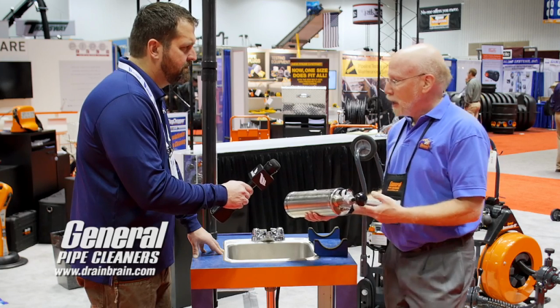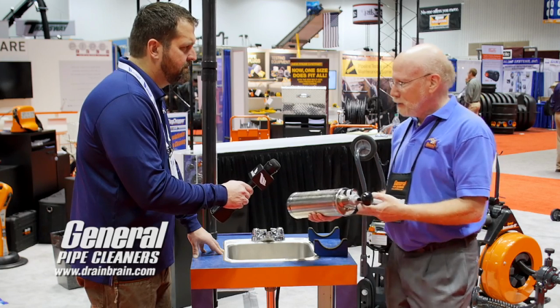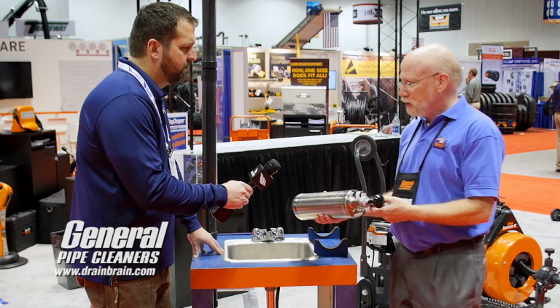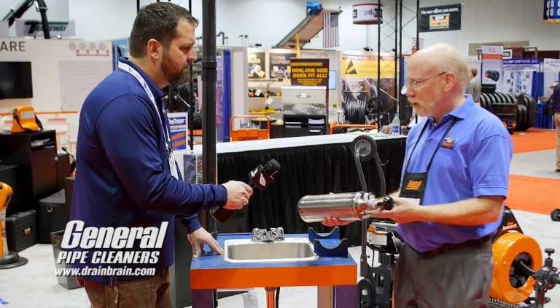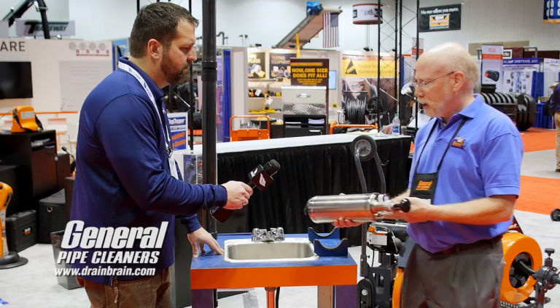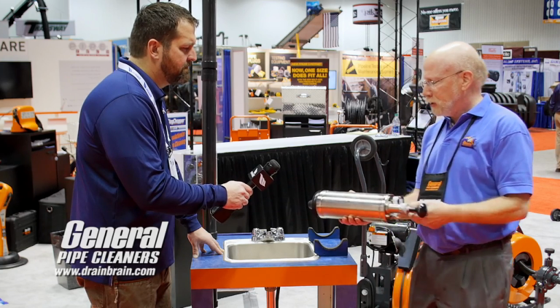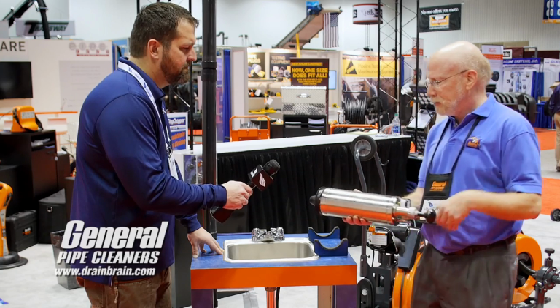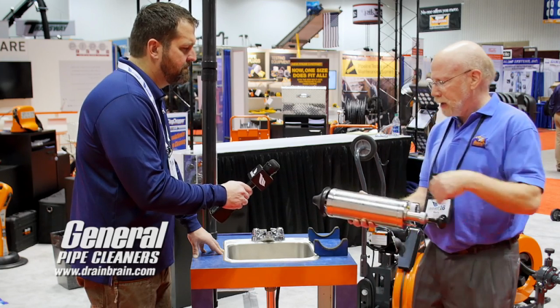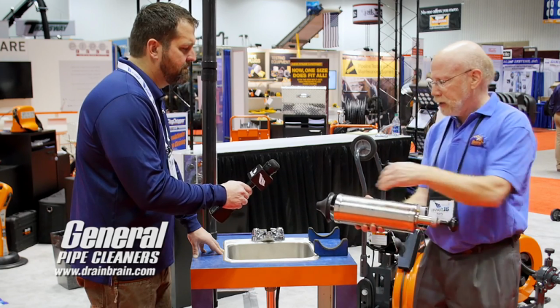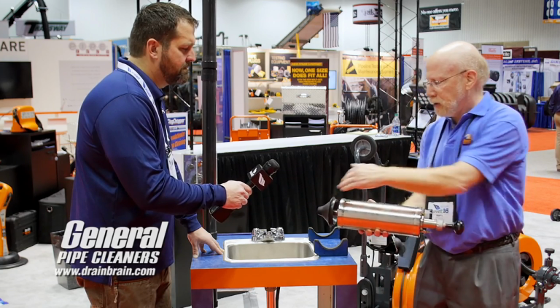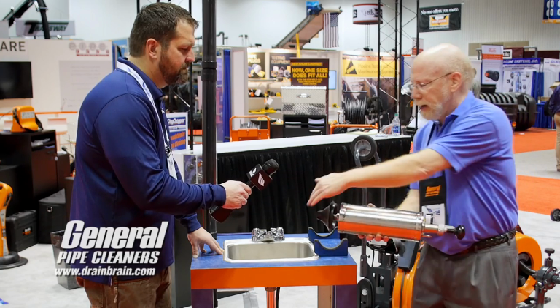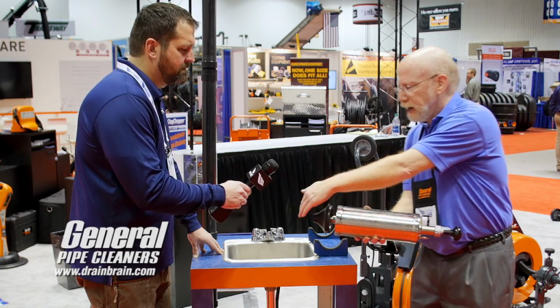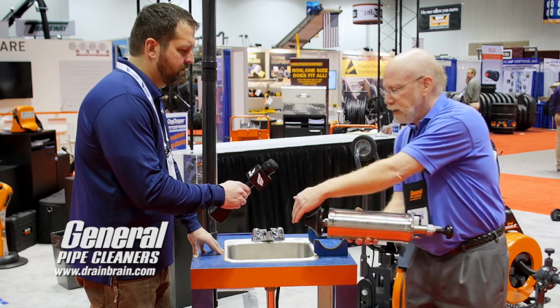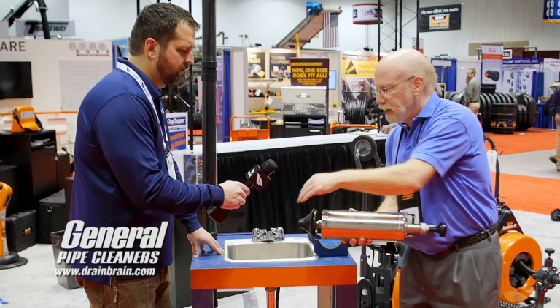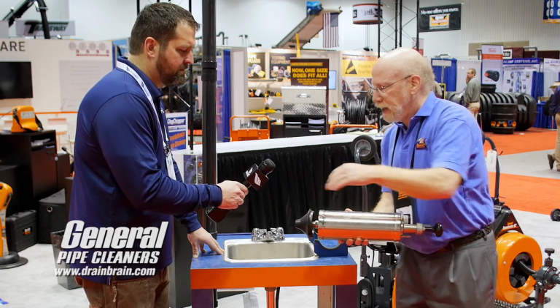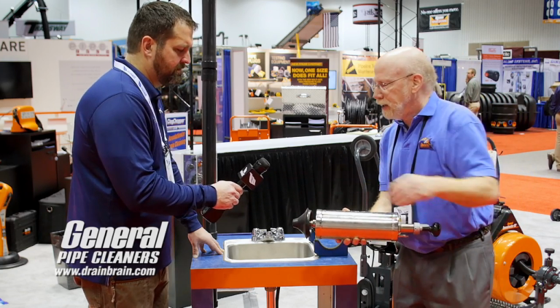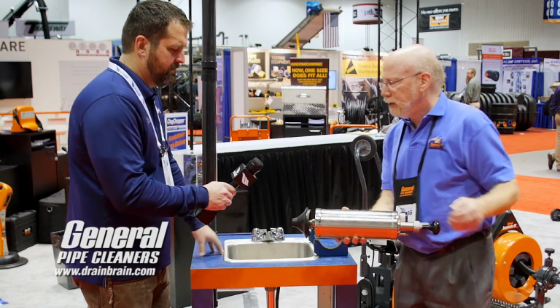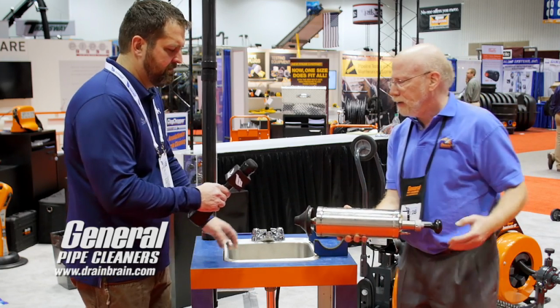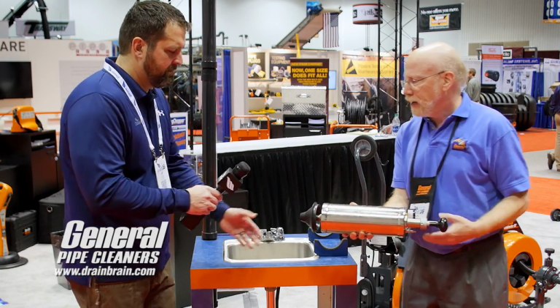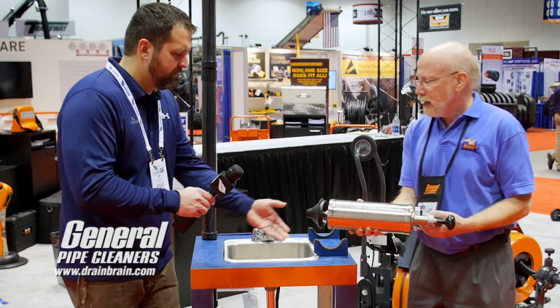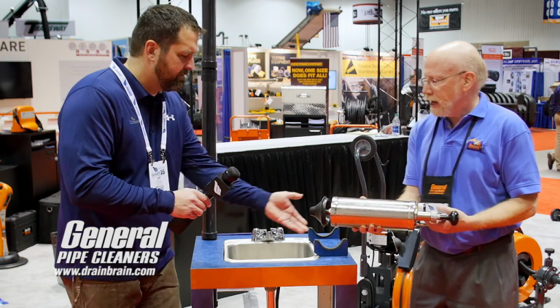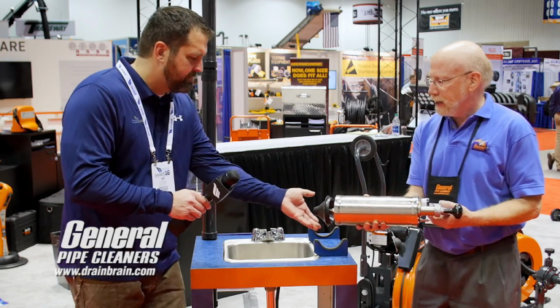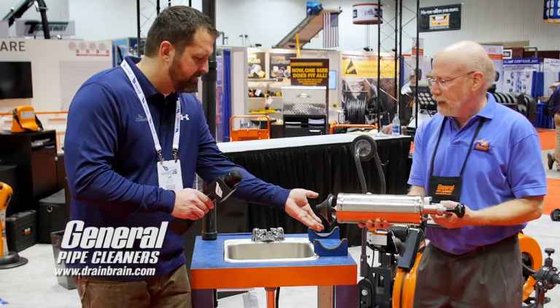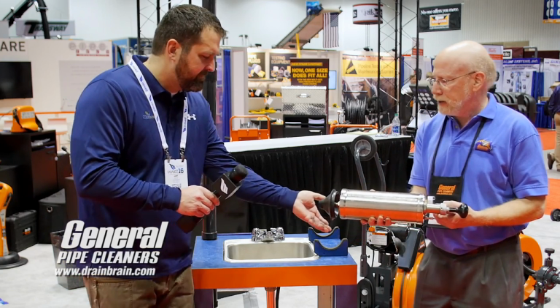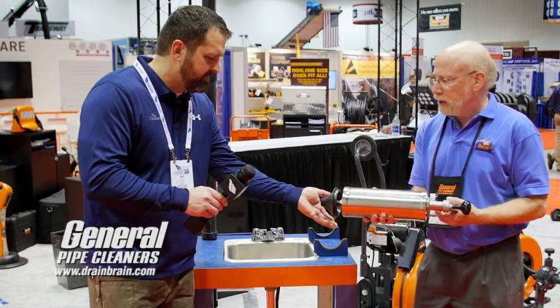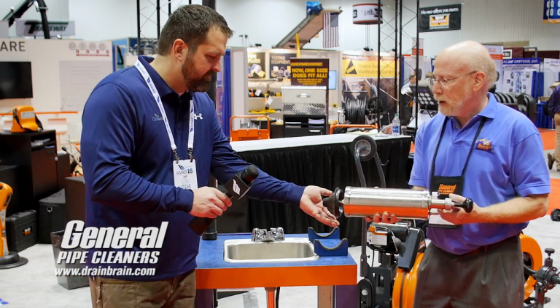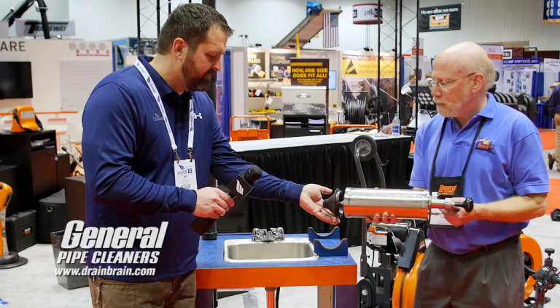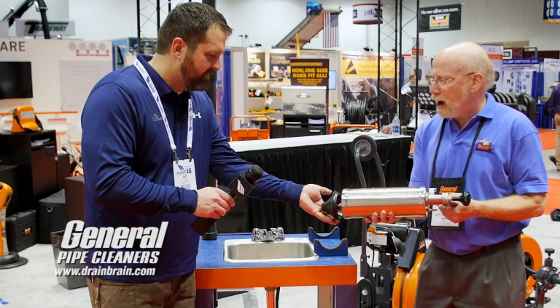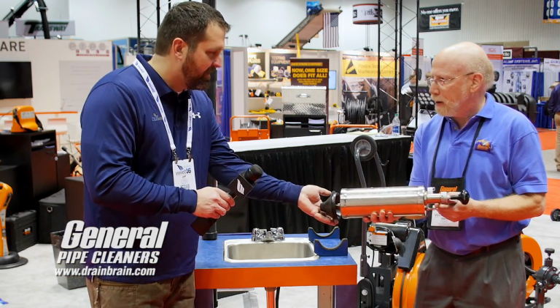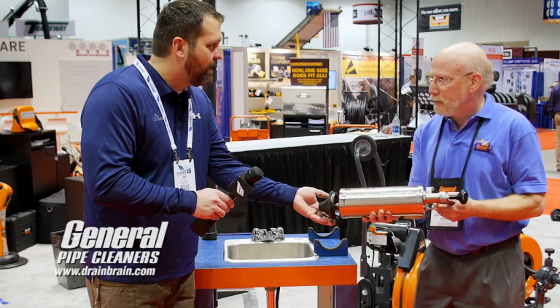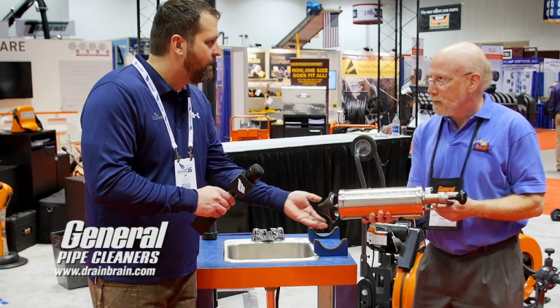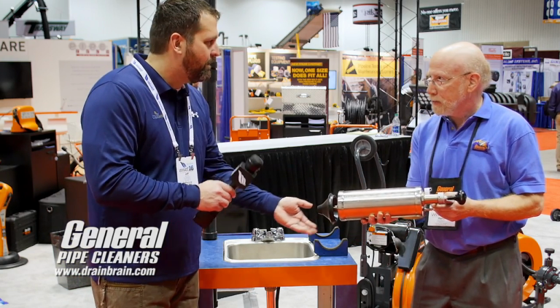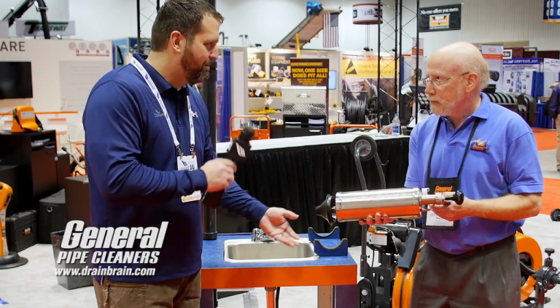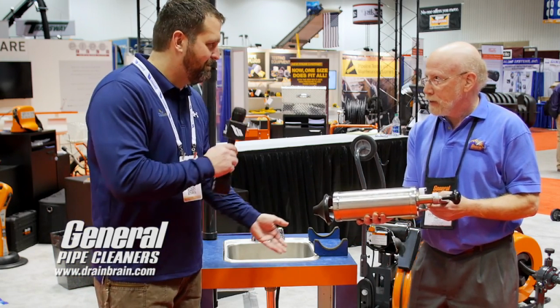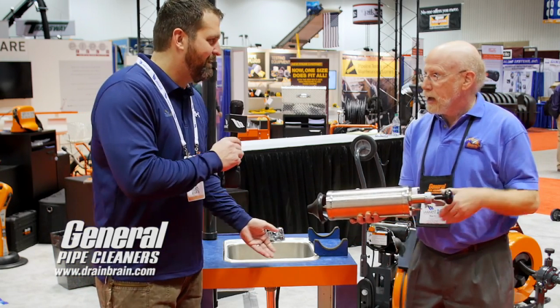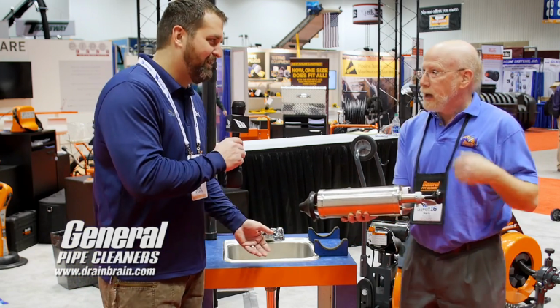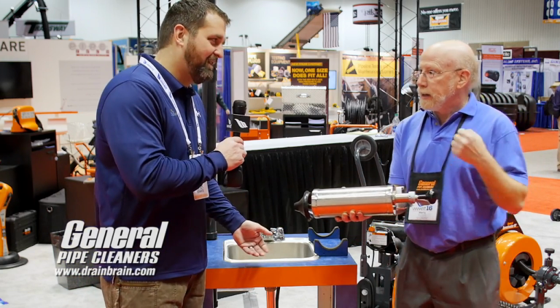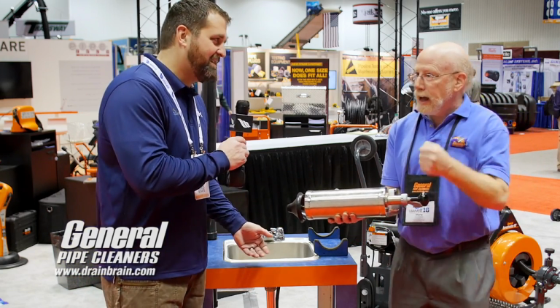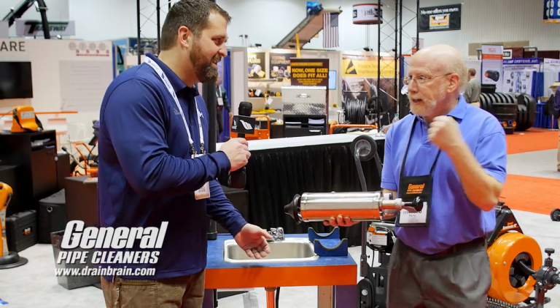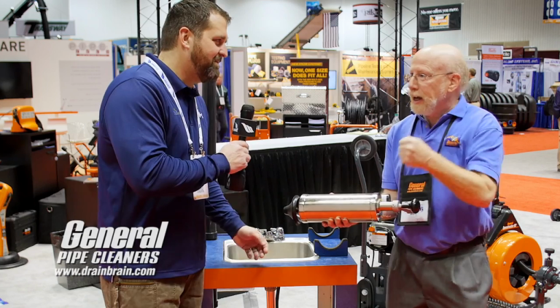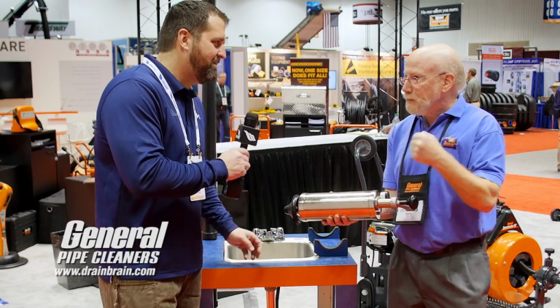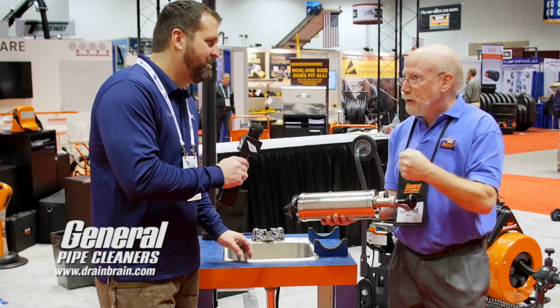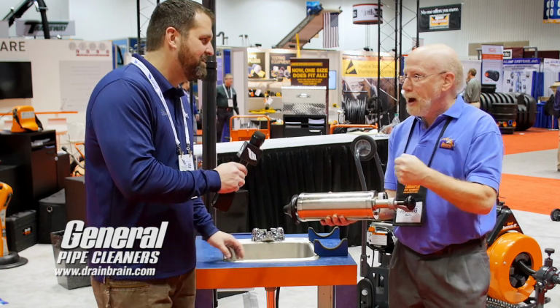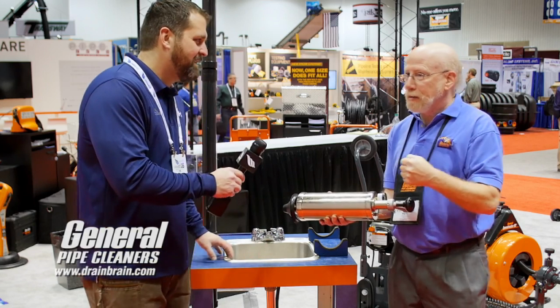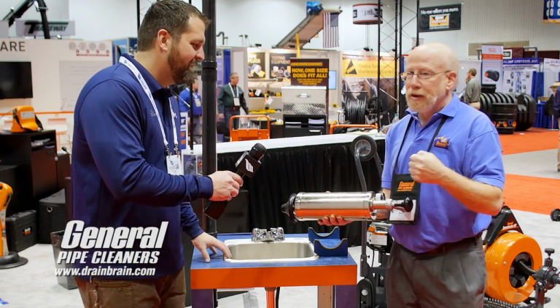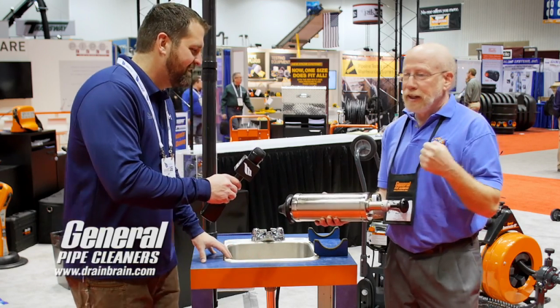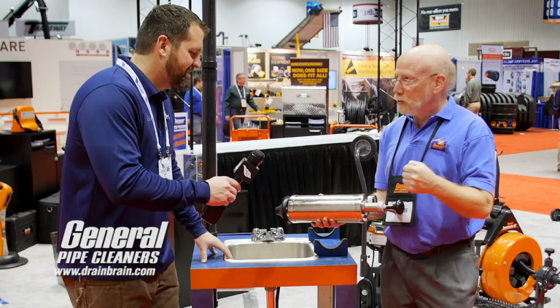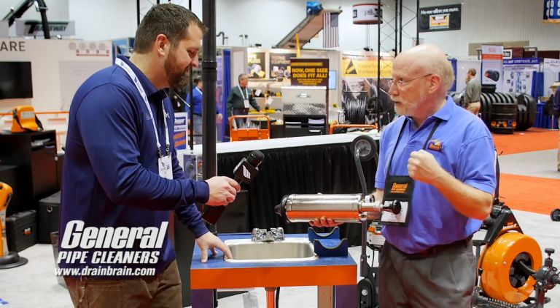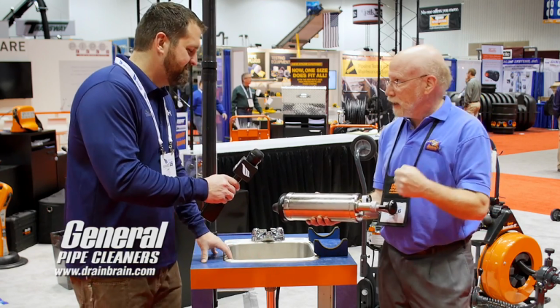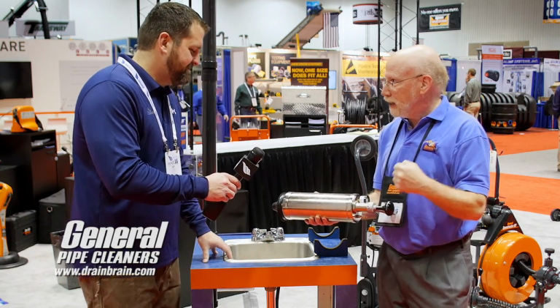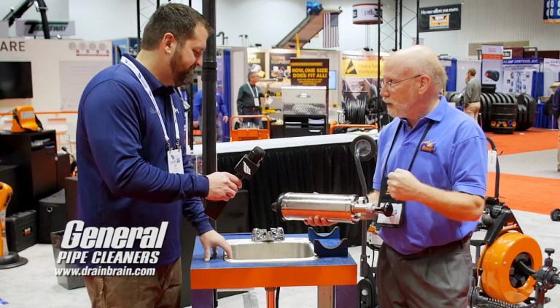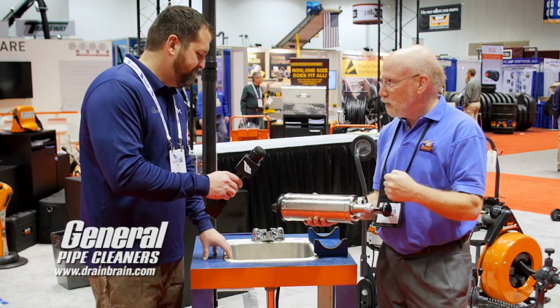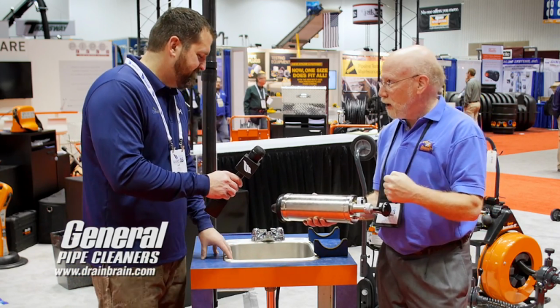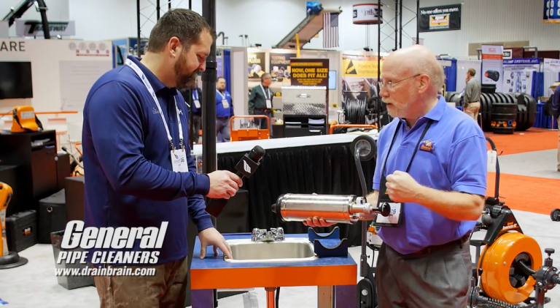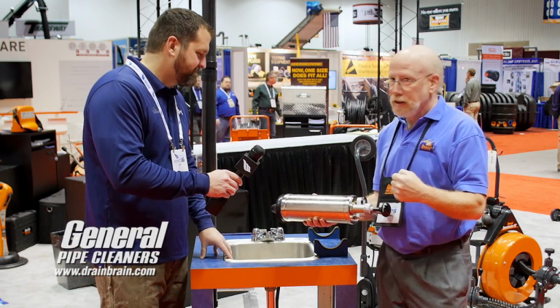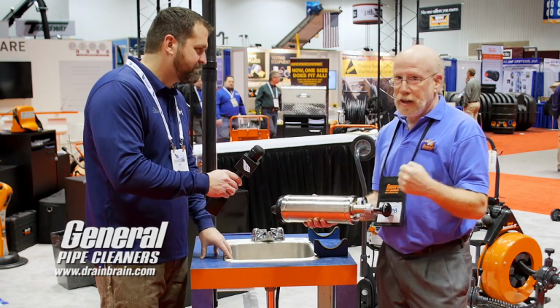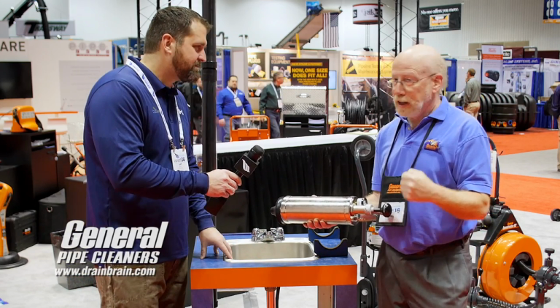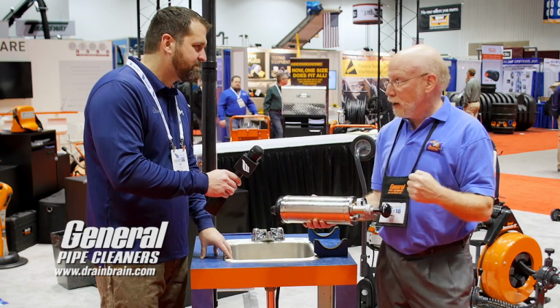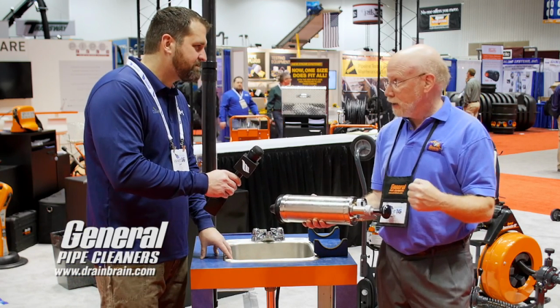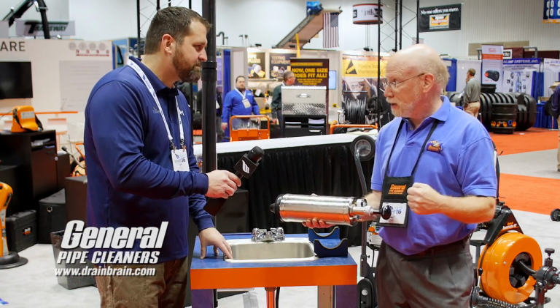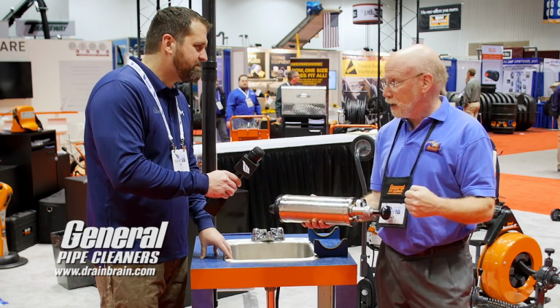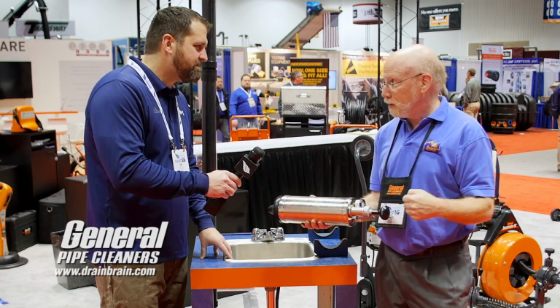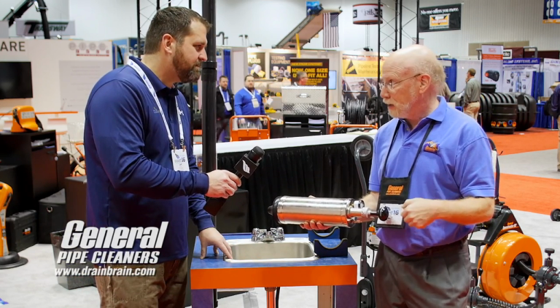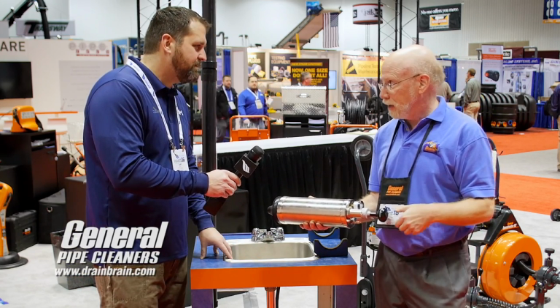Let me show you. I'm going to put your hand at the end here and get a nice pop. That kind of pop is what's going to hit the water and knock the stoppage out.